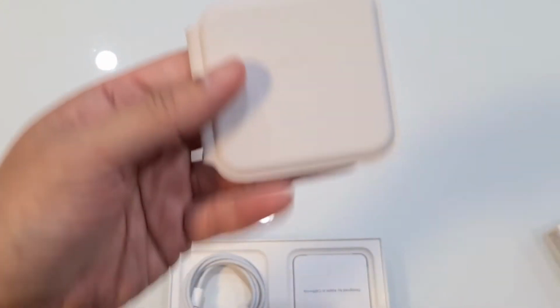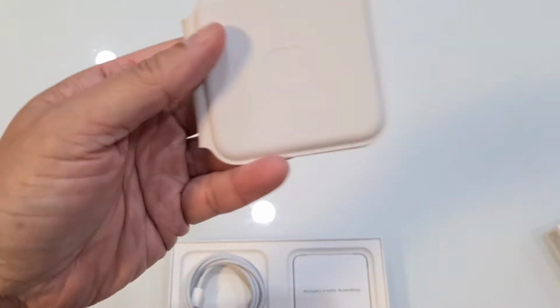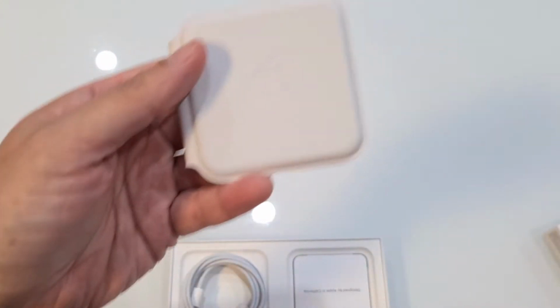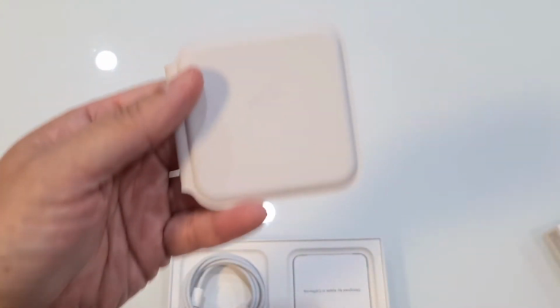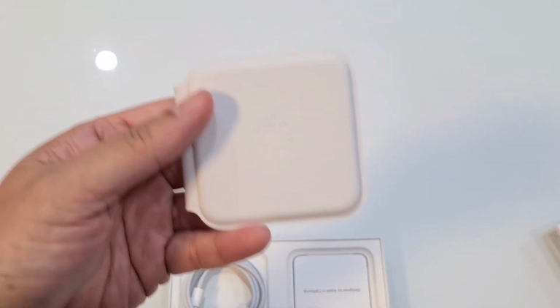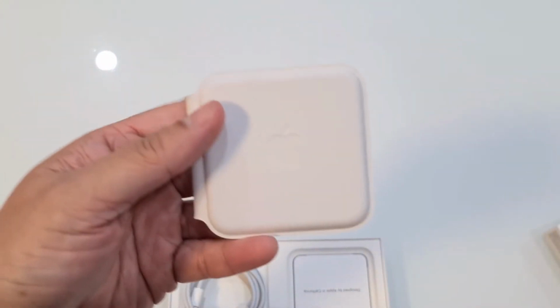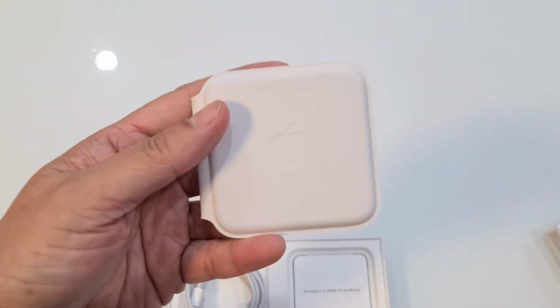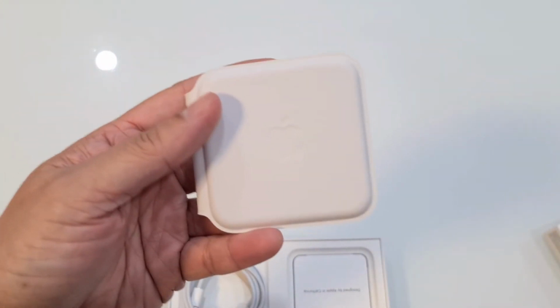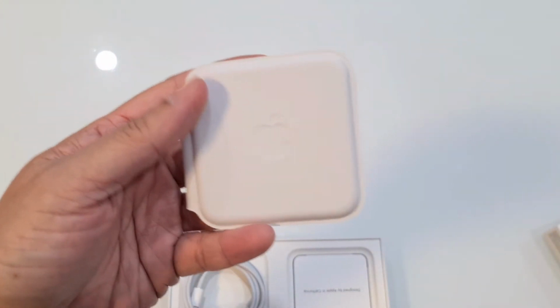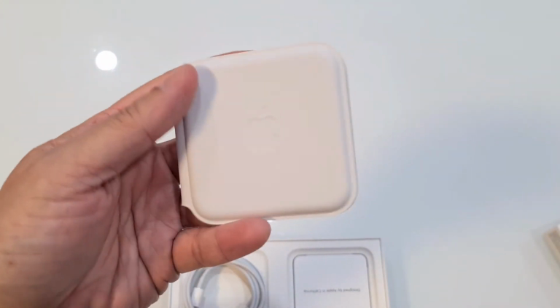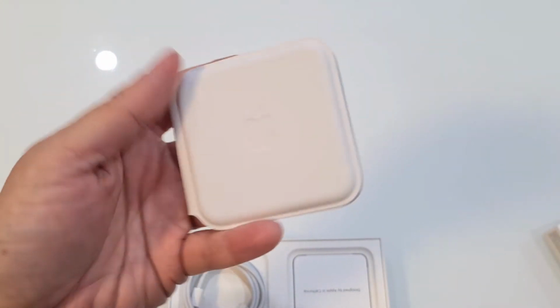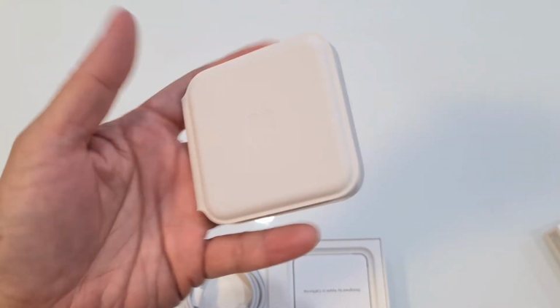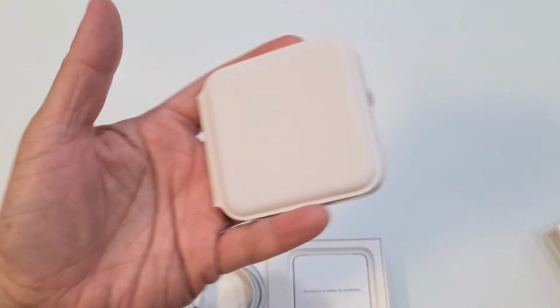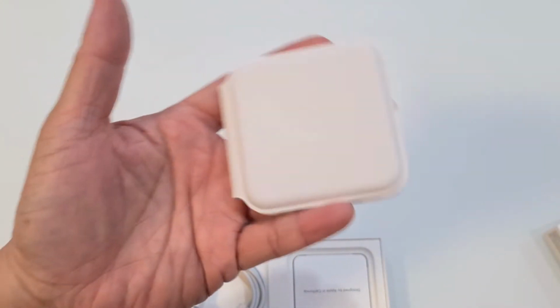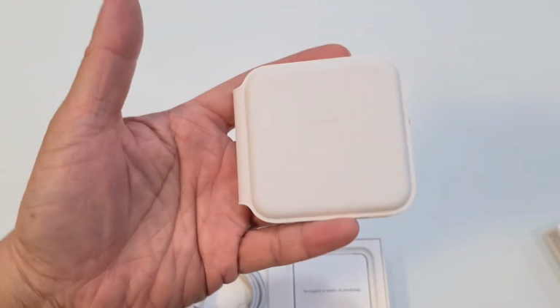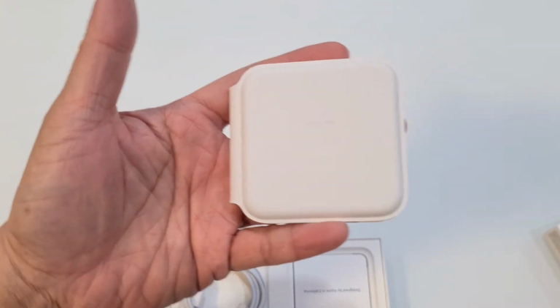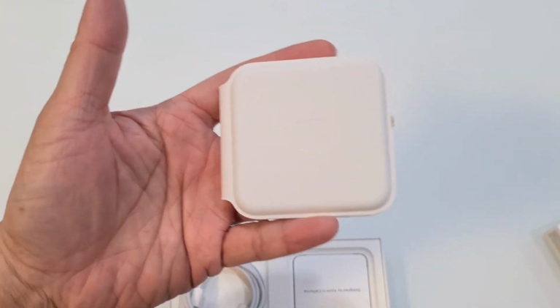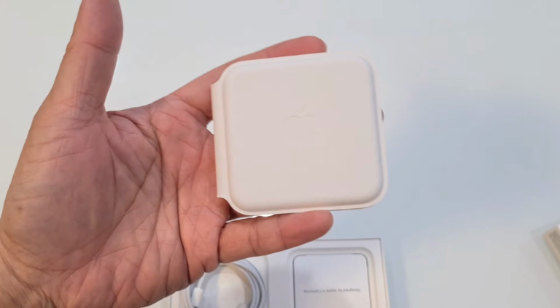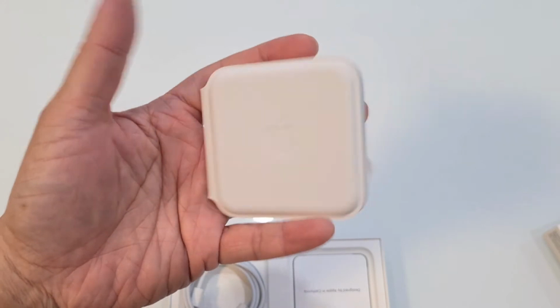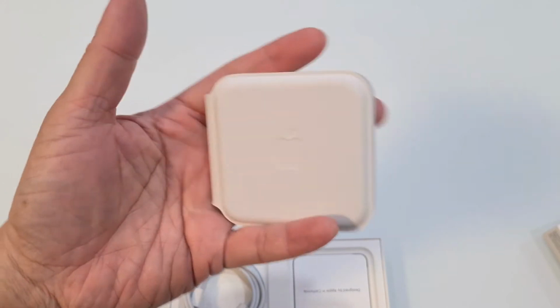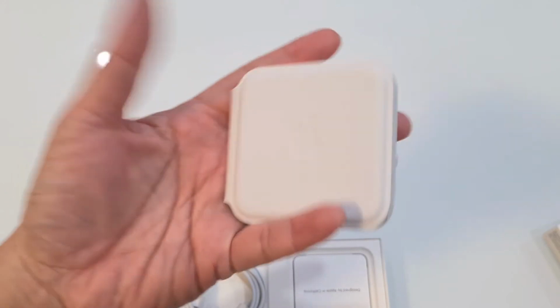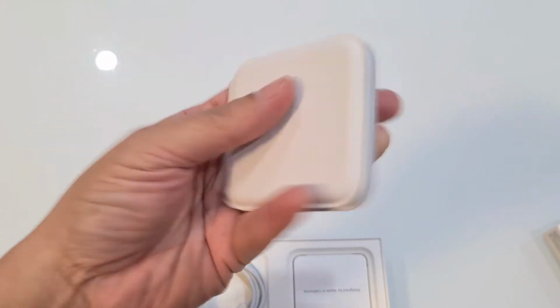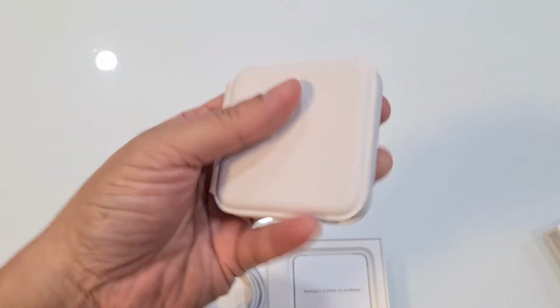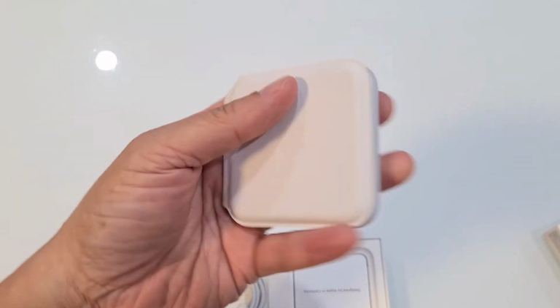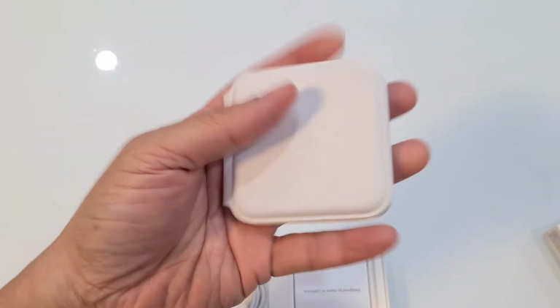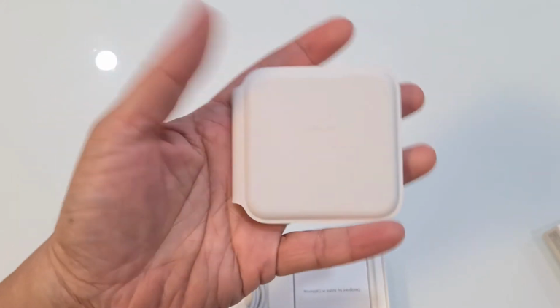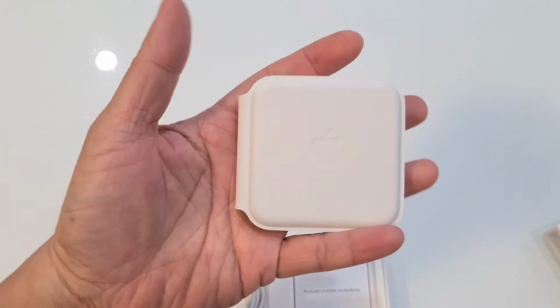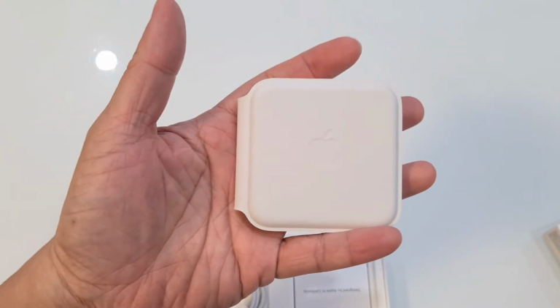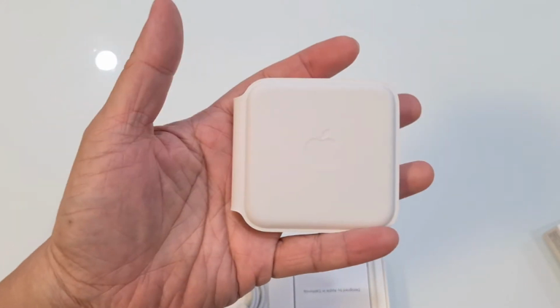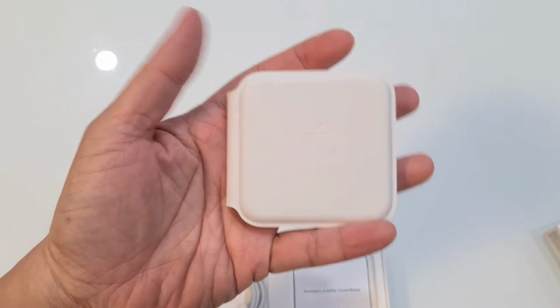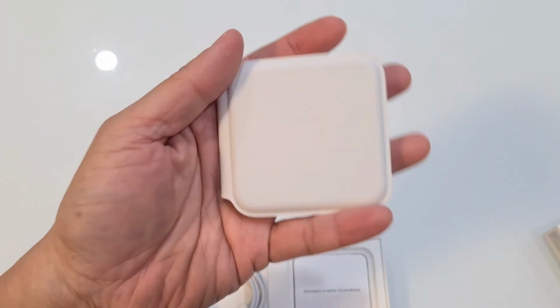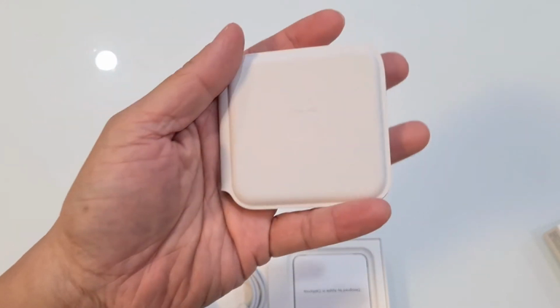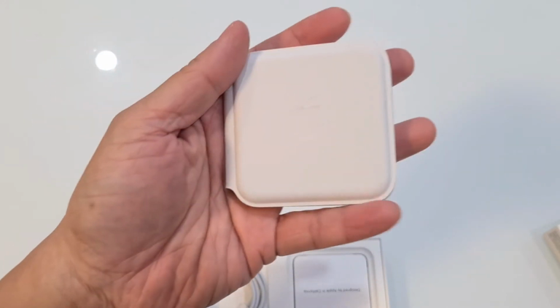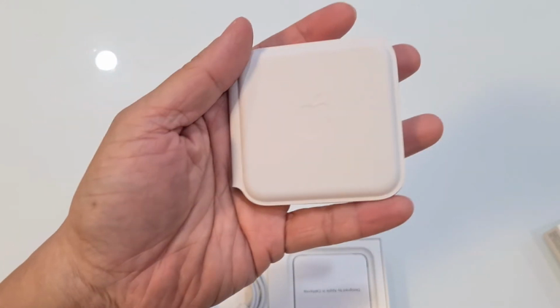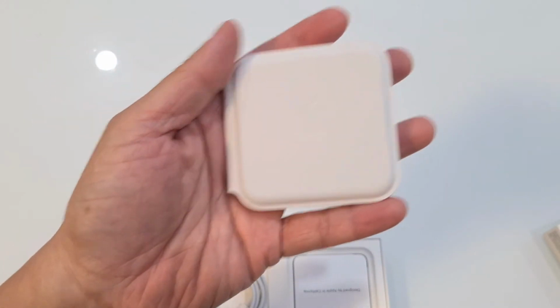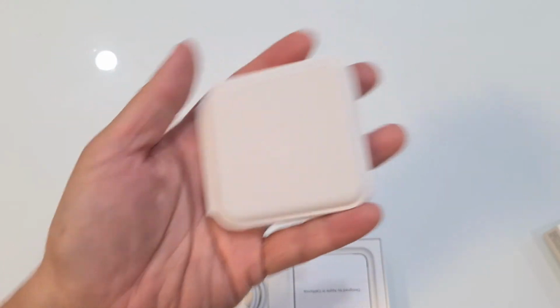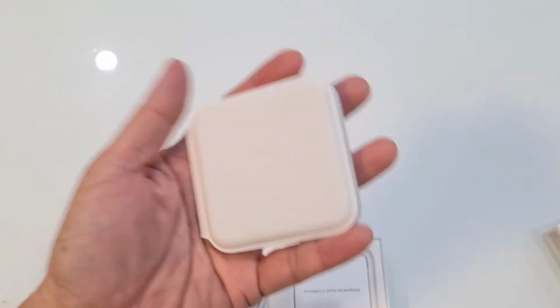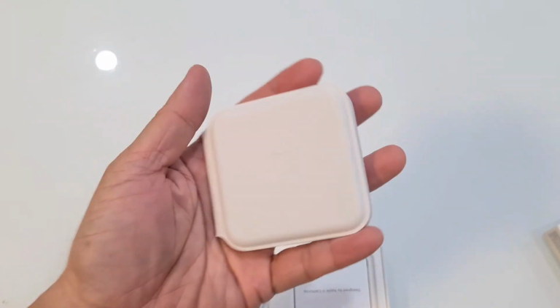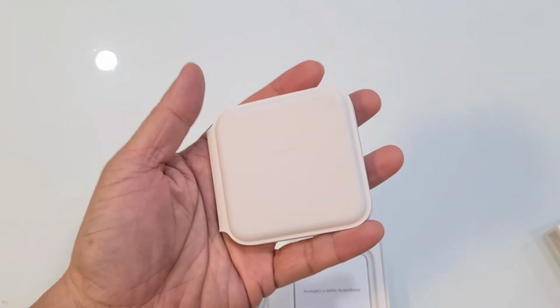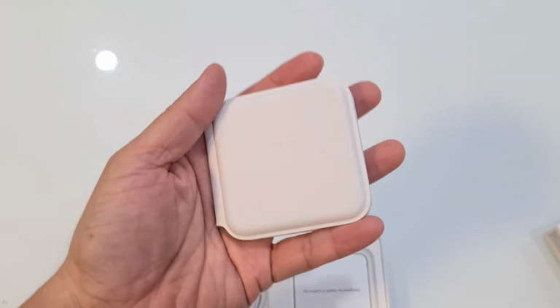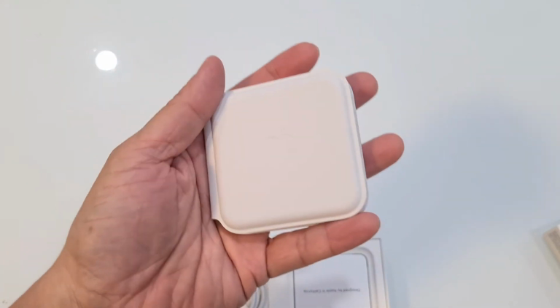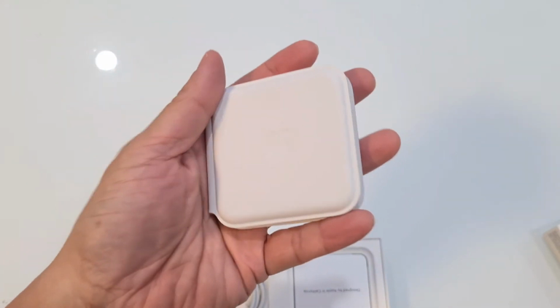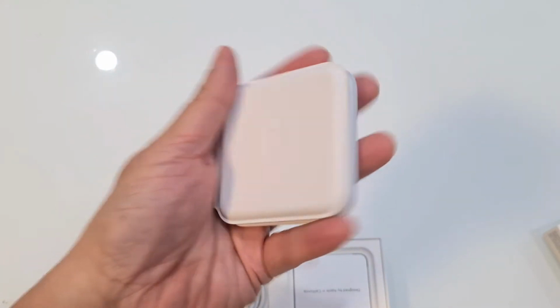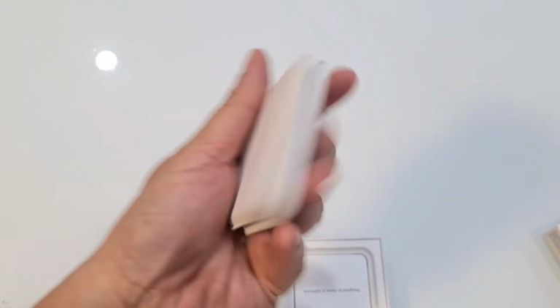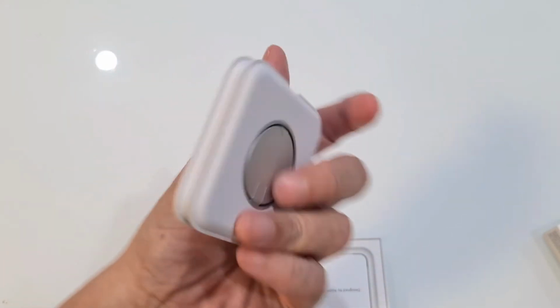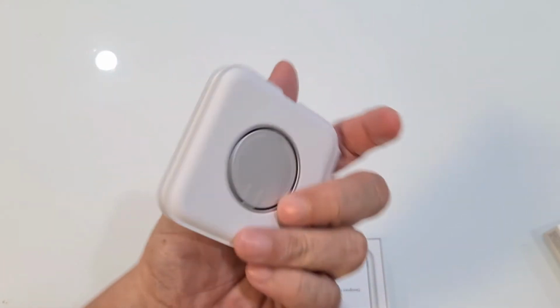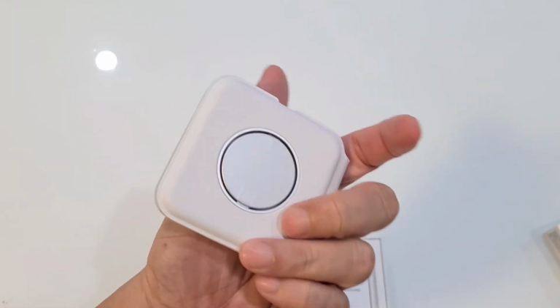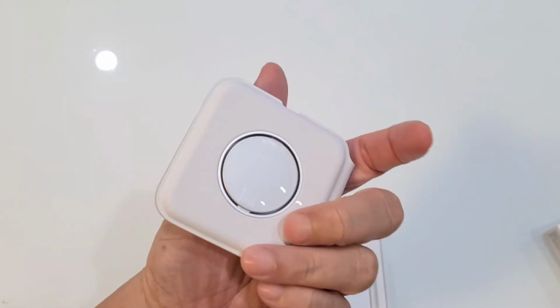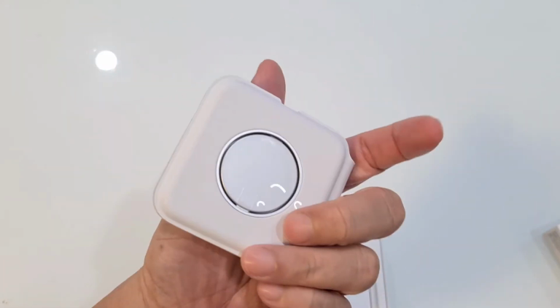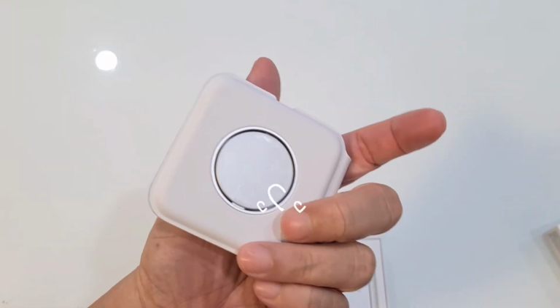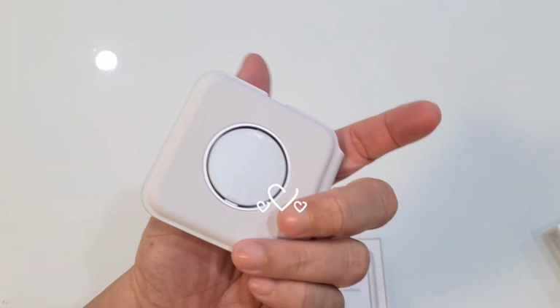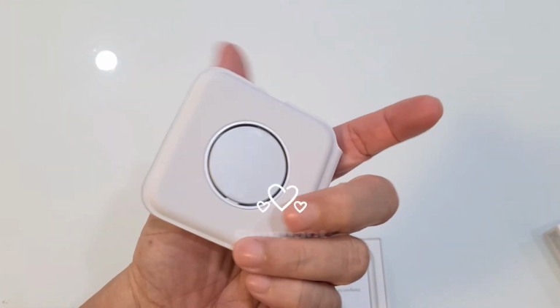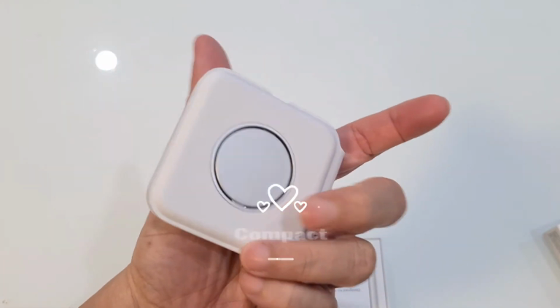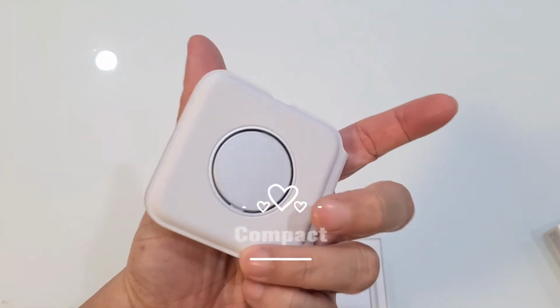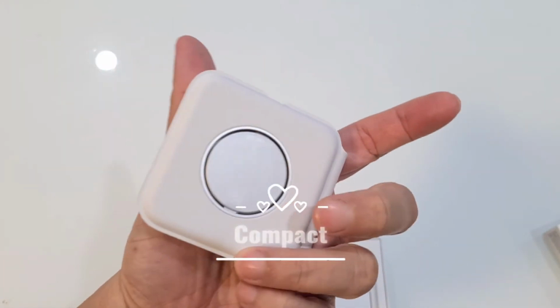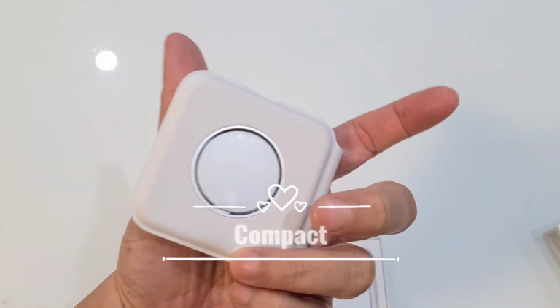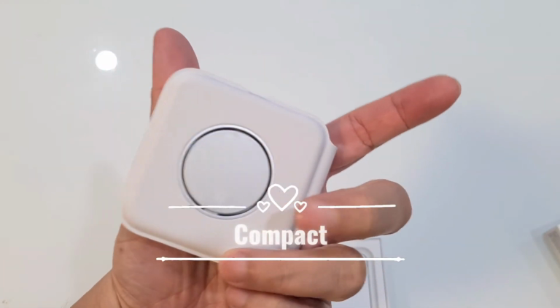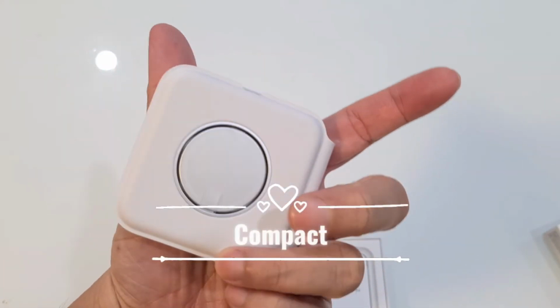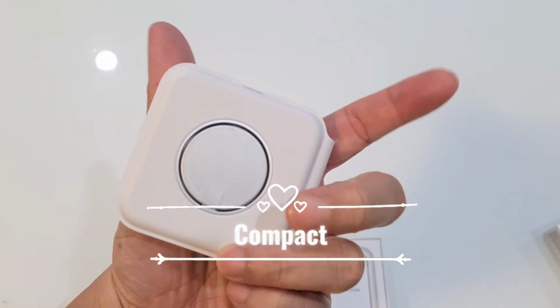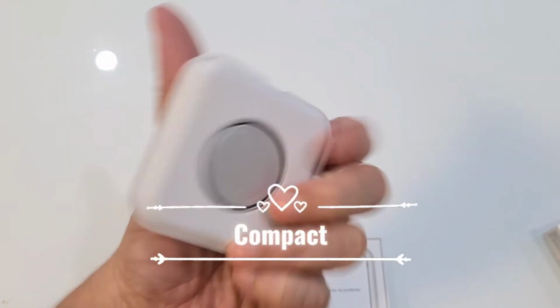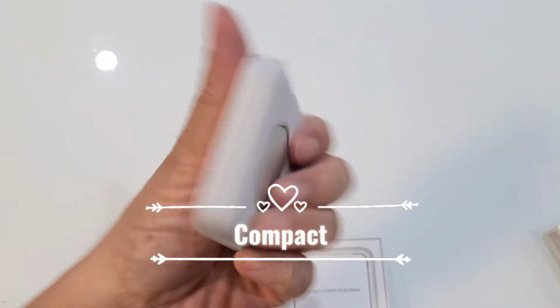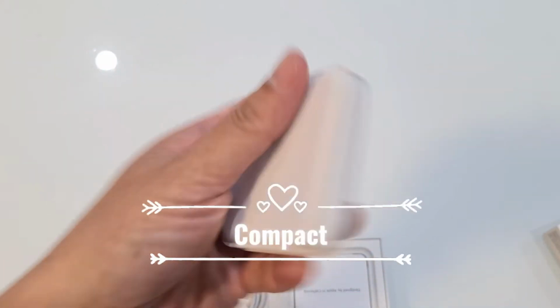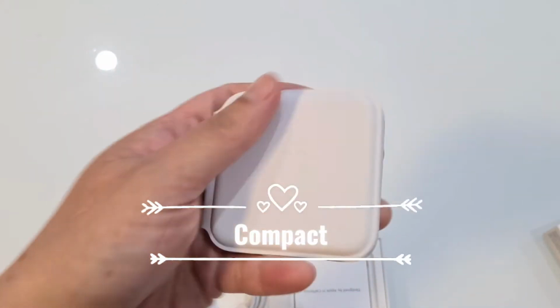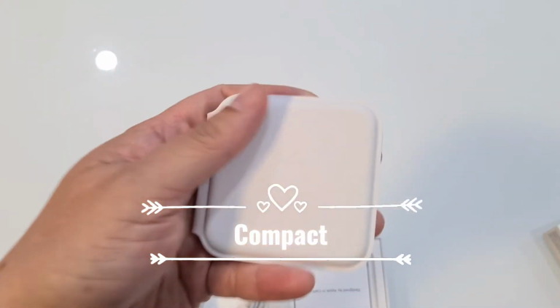It's very compact — as you can see it fits in the palm of my hand. You can put it in your pocket or a handbag.